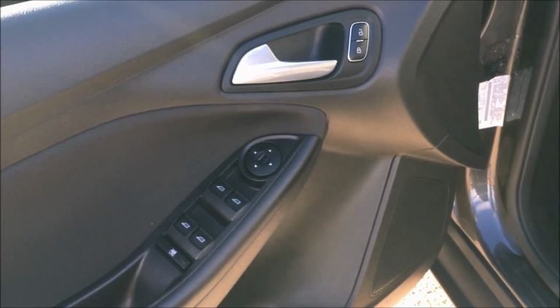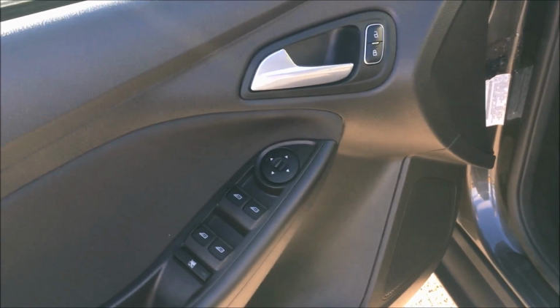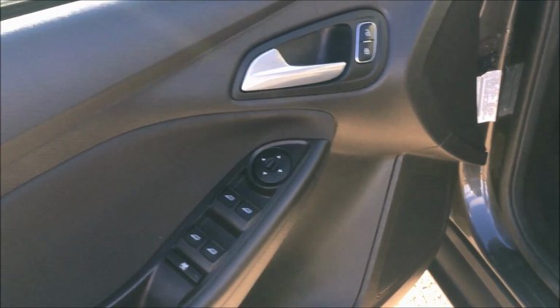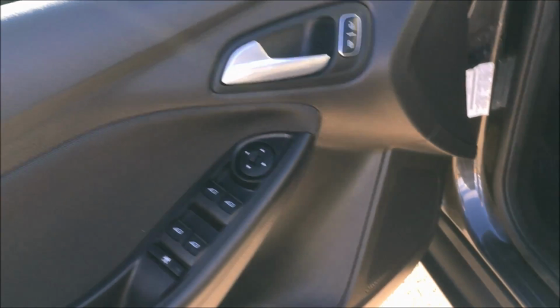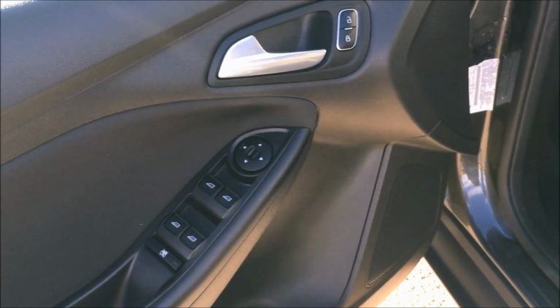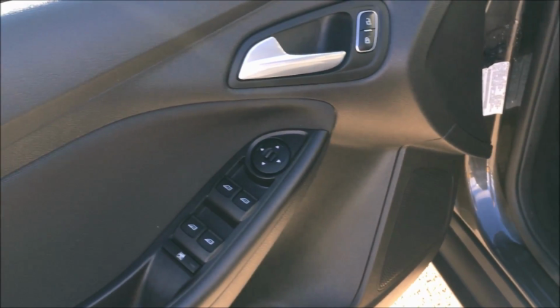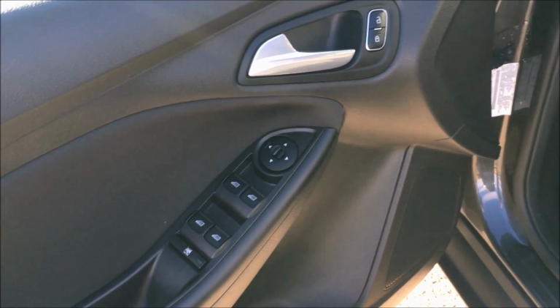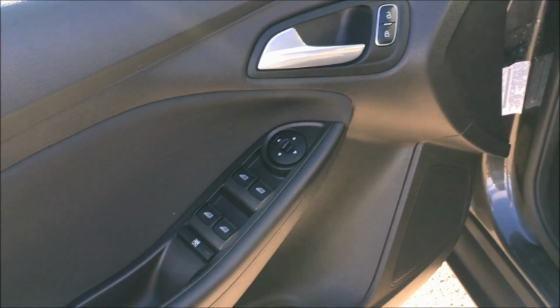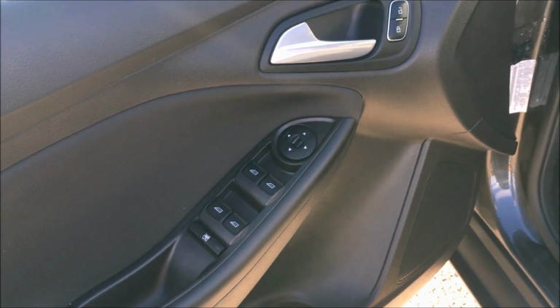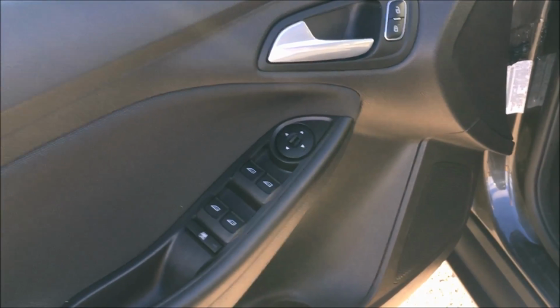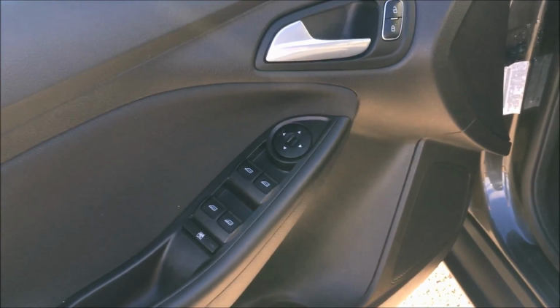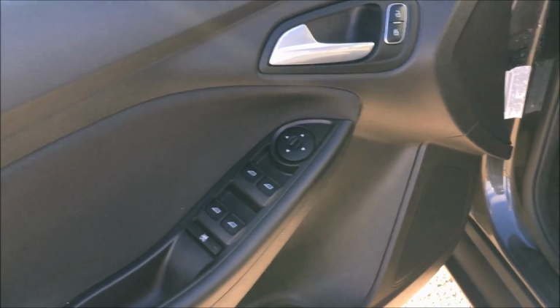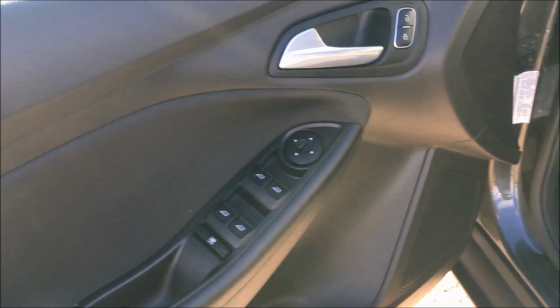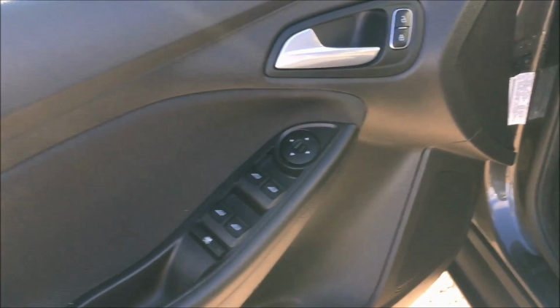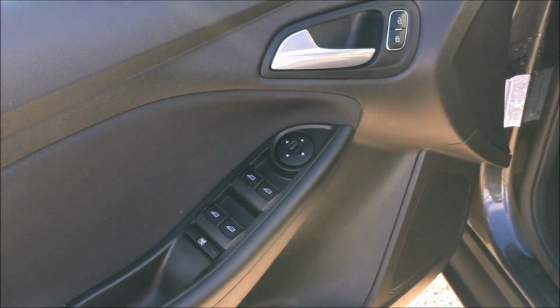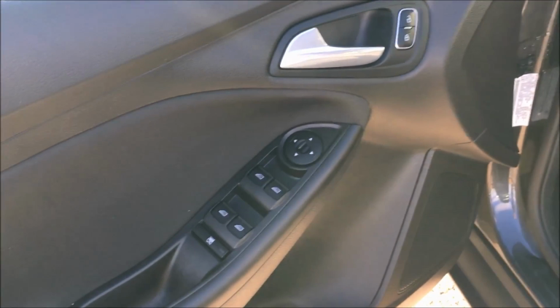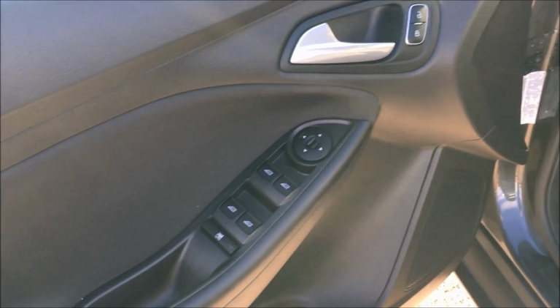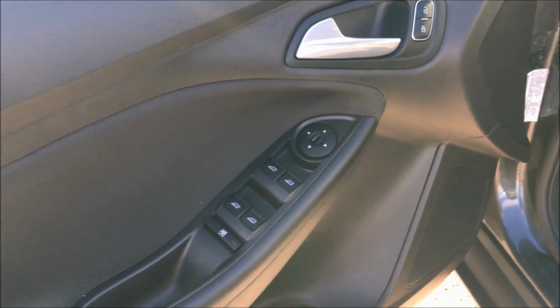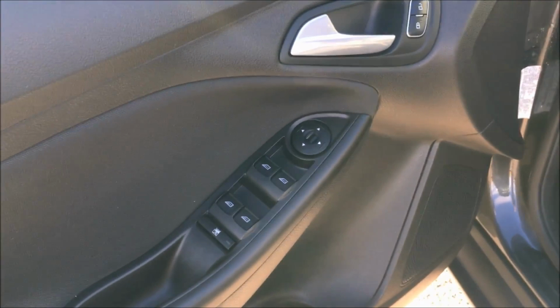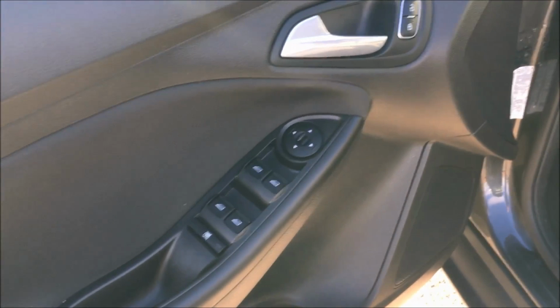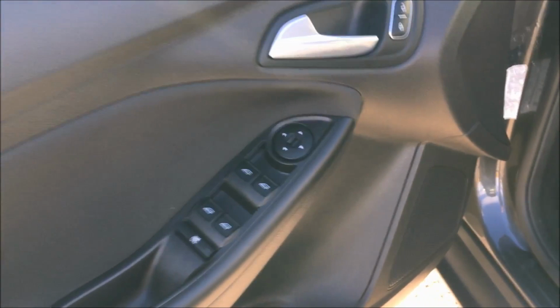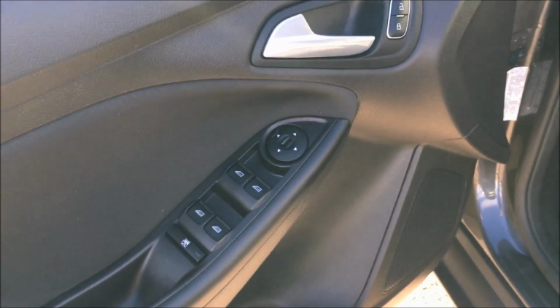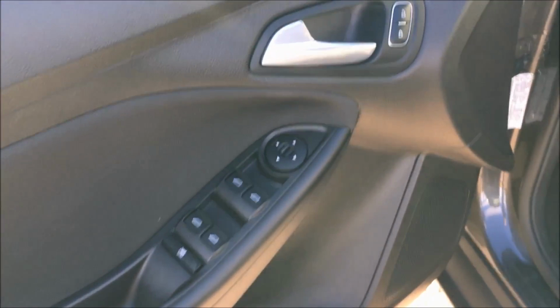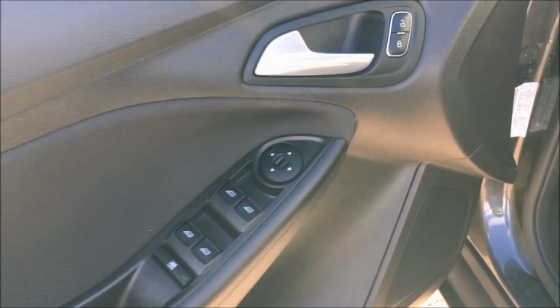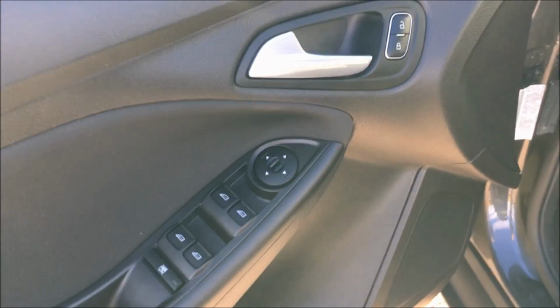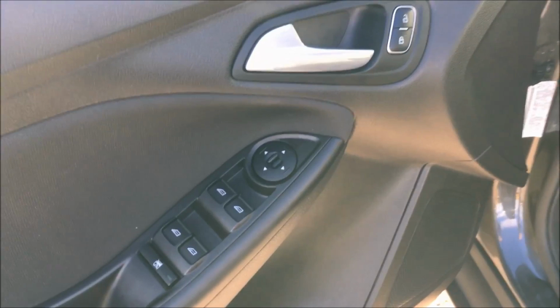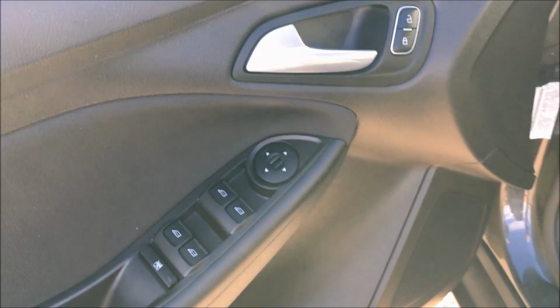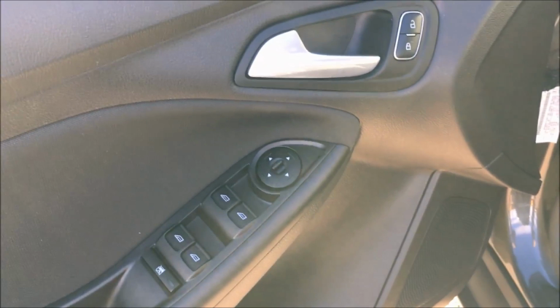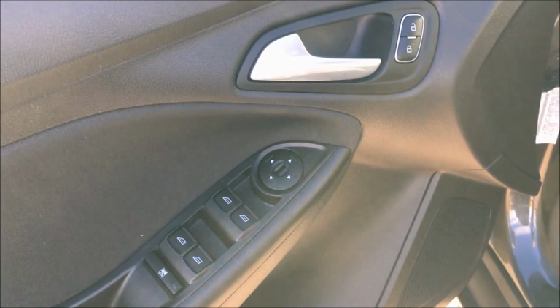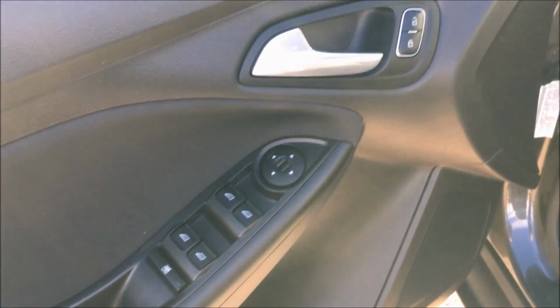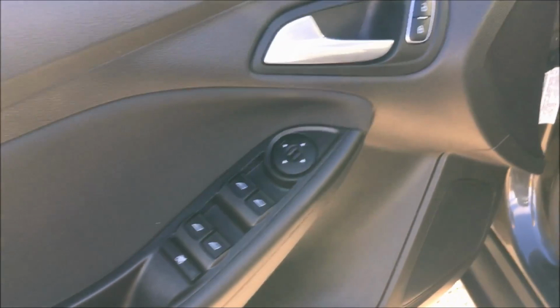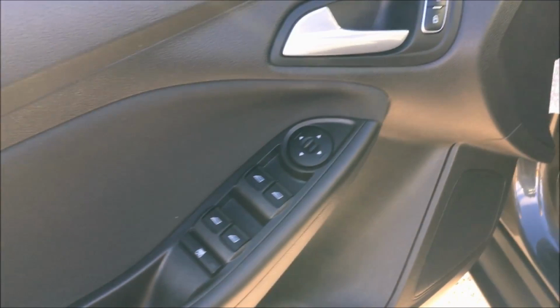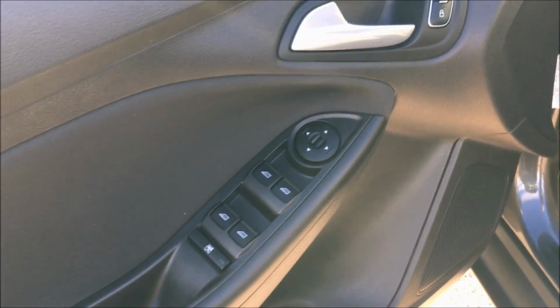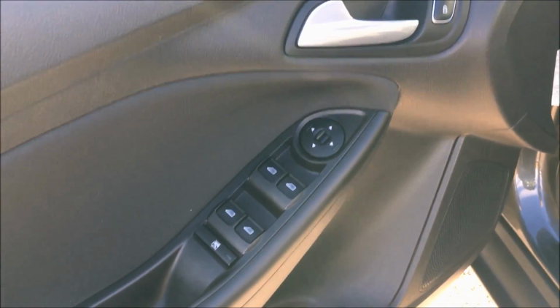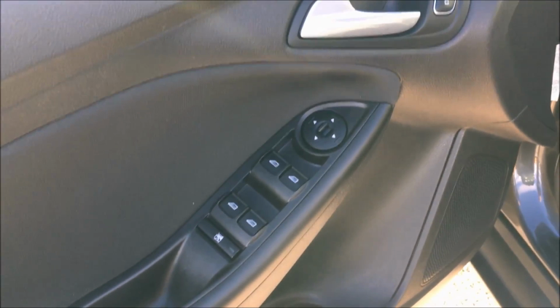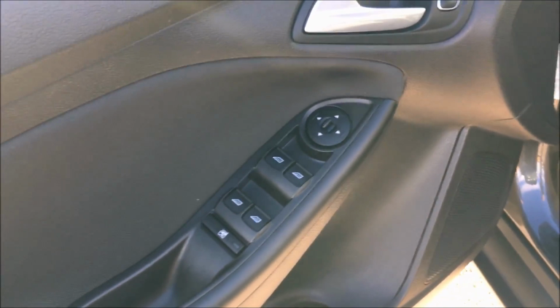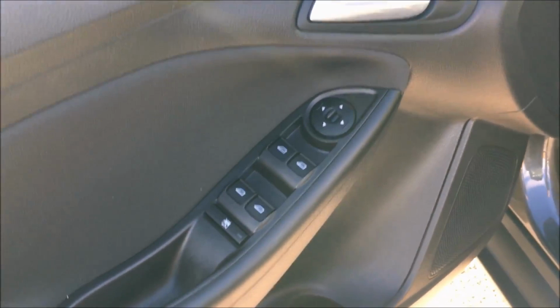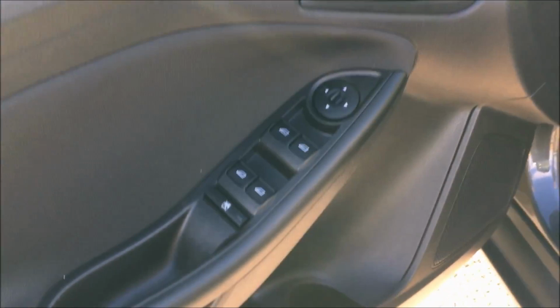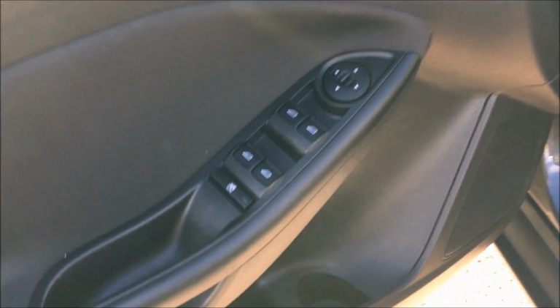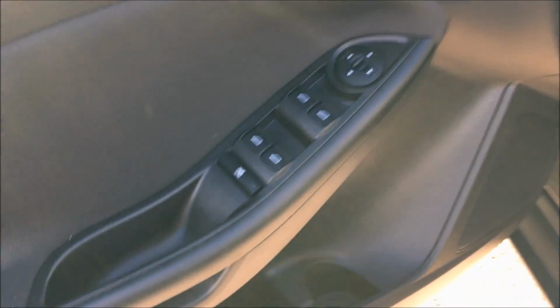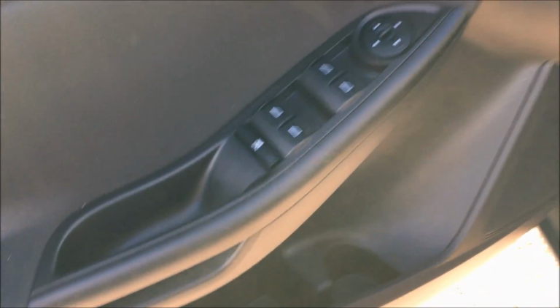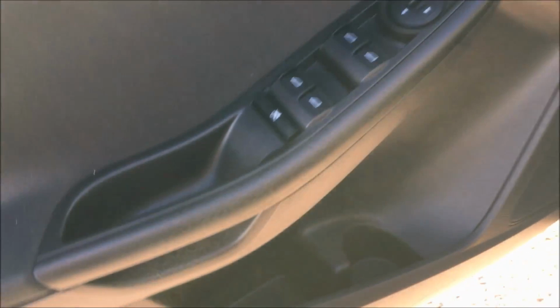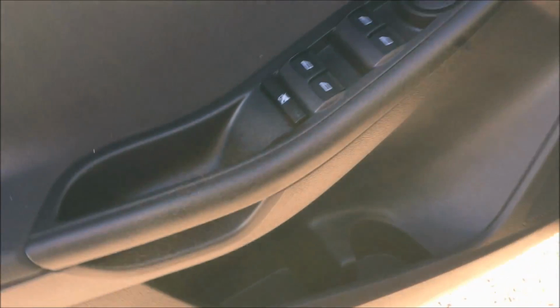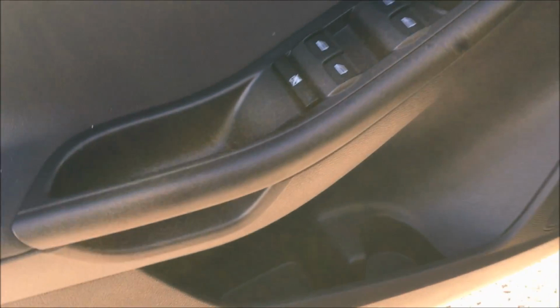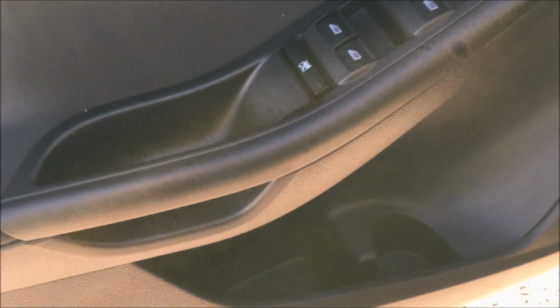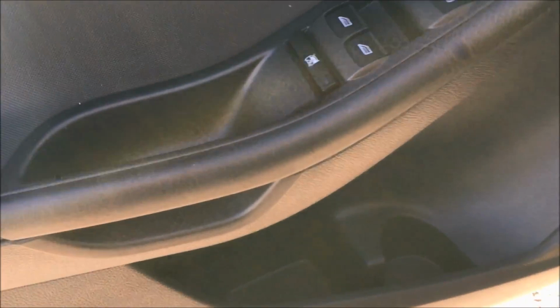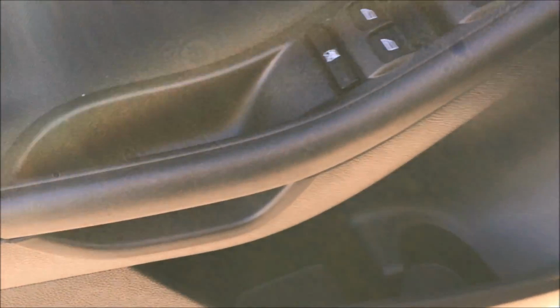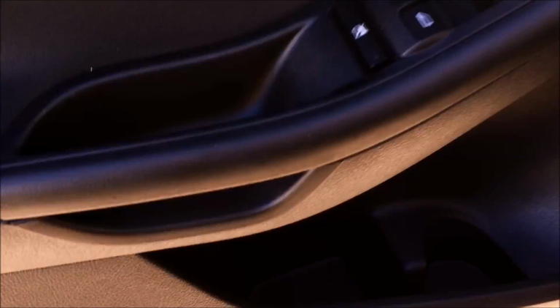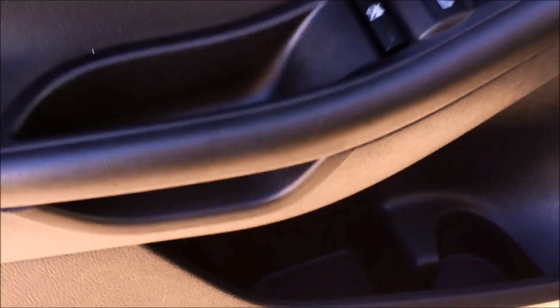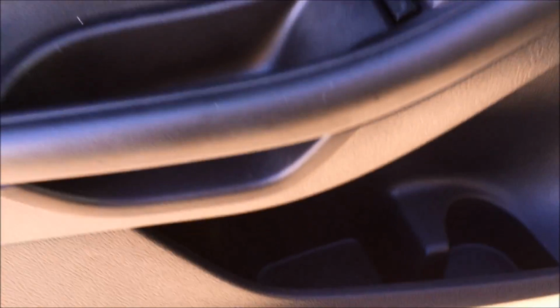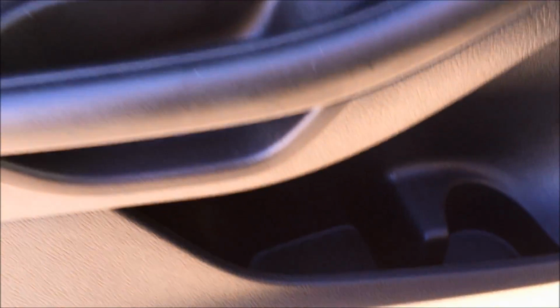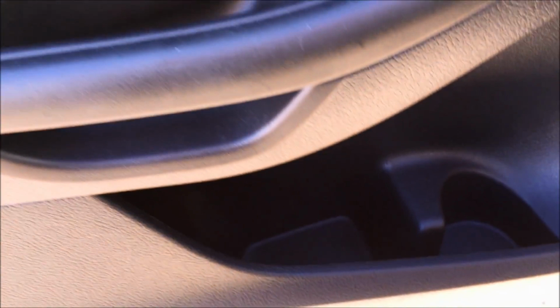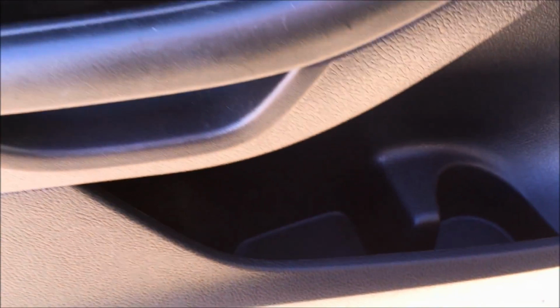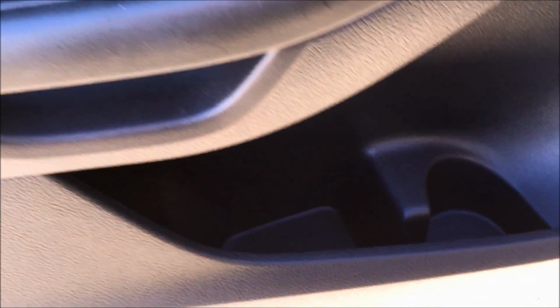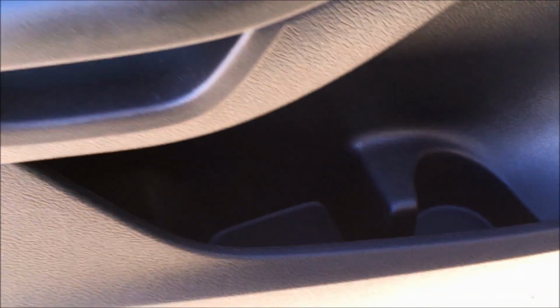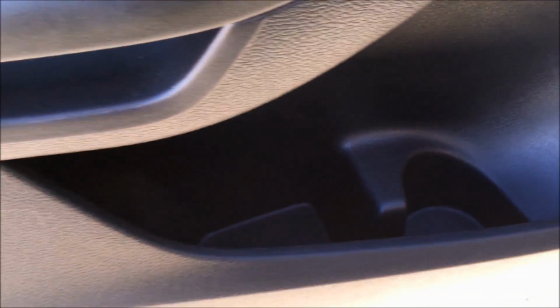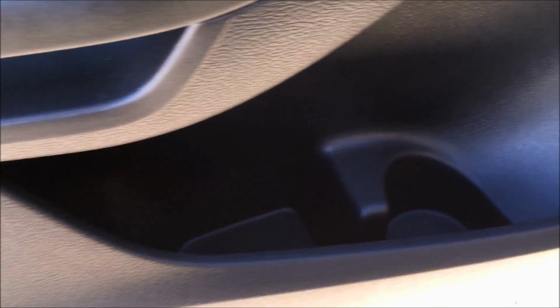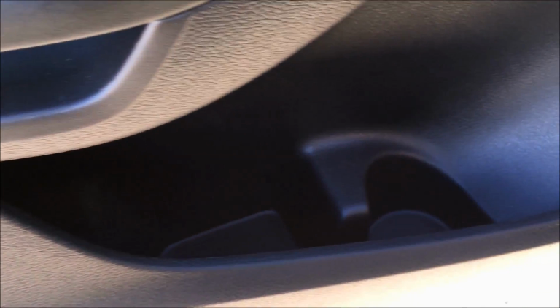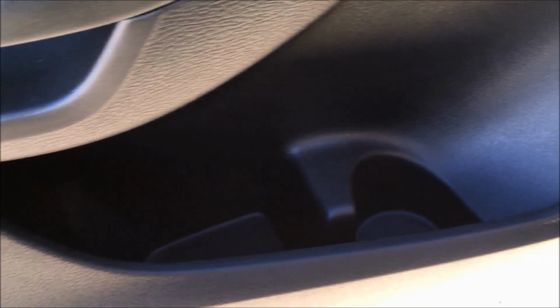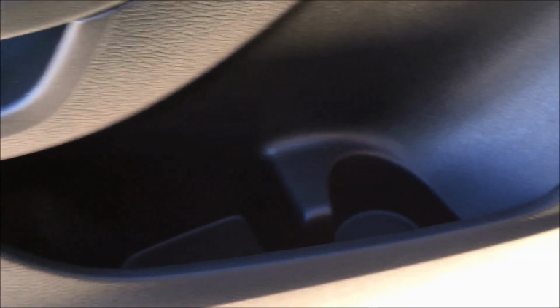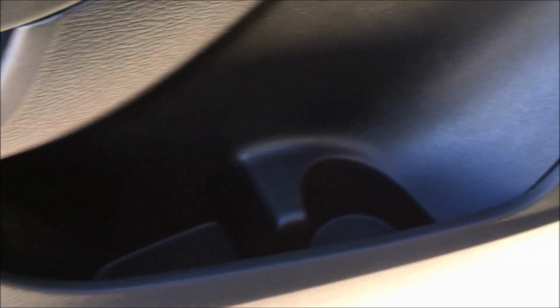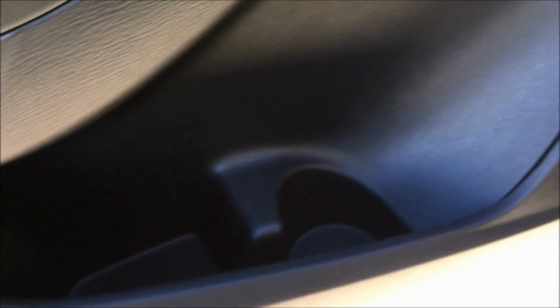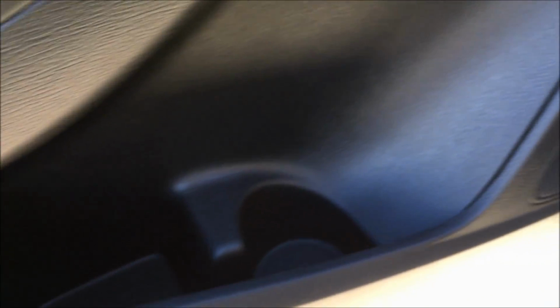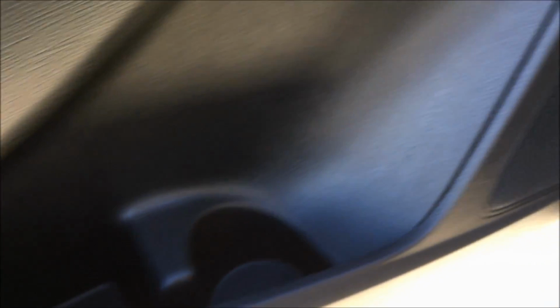Looking inside the door, we have your power options, including your windows, your locks, and your mirrors, with a bottle holder and some storage underneath.